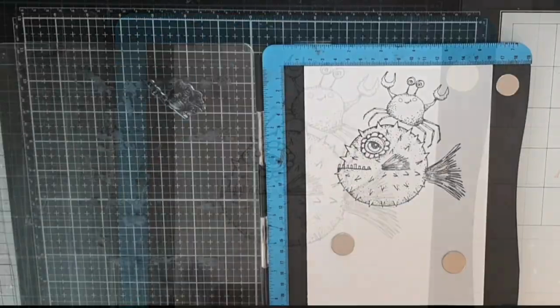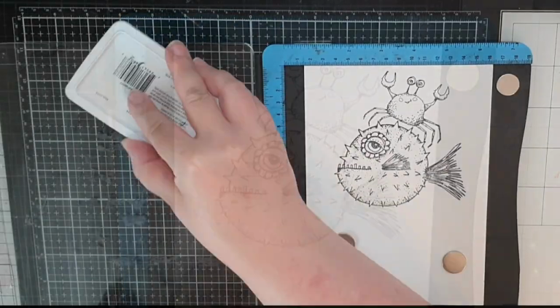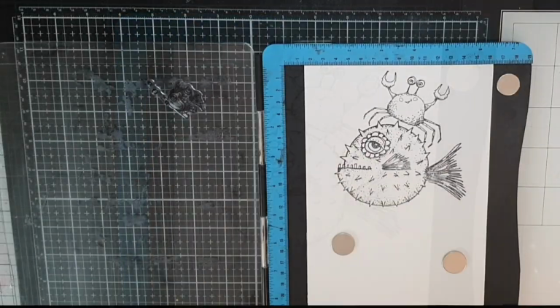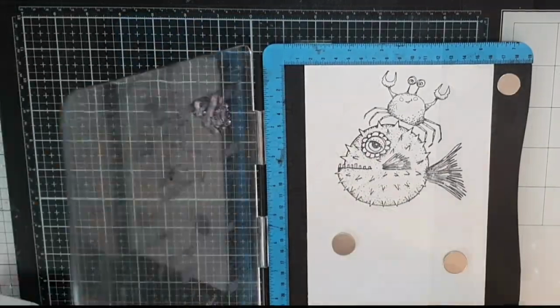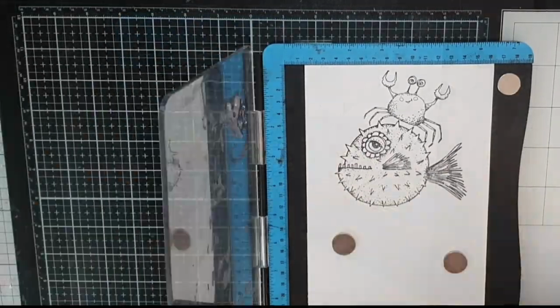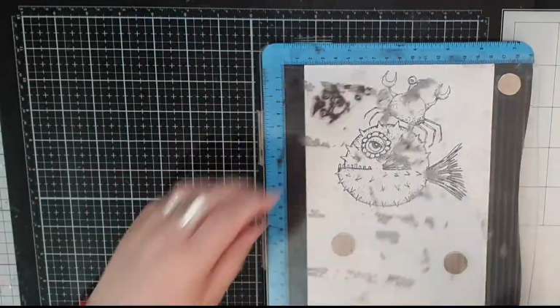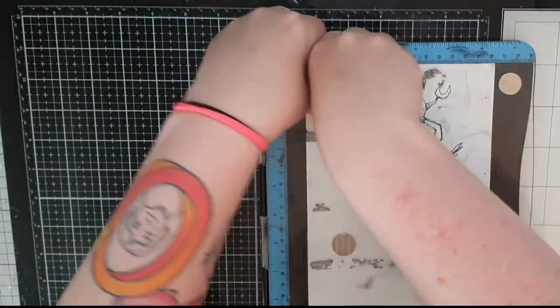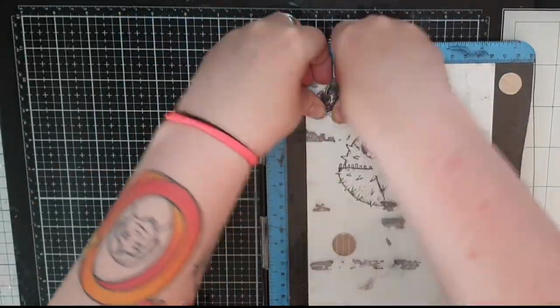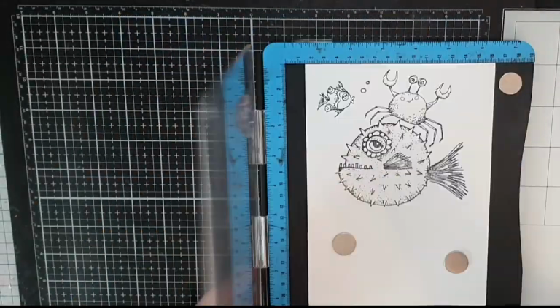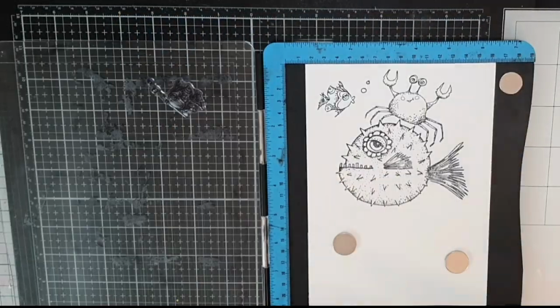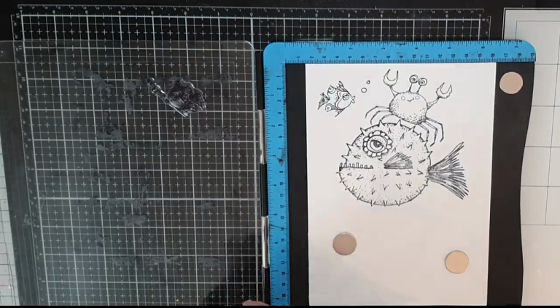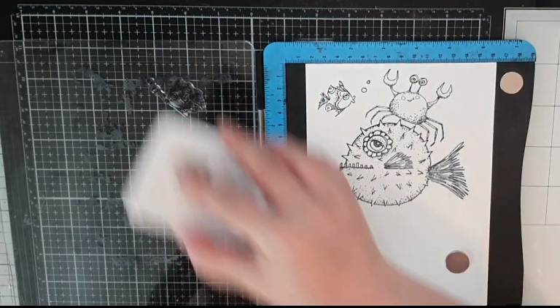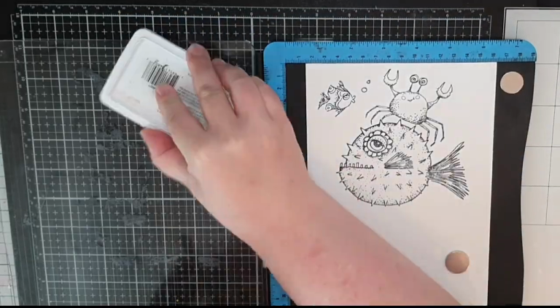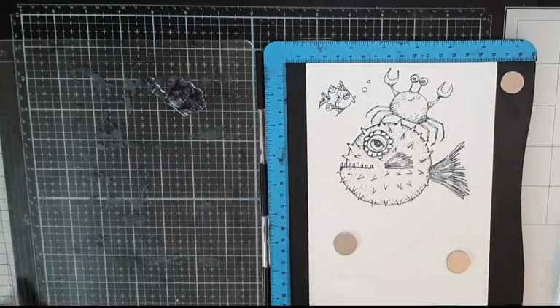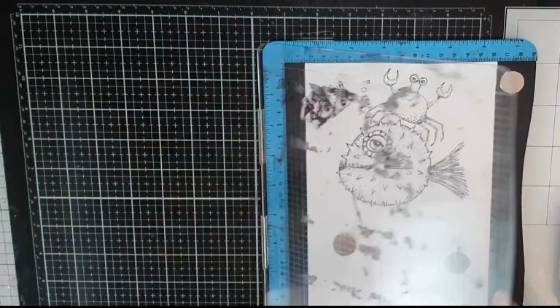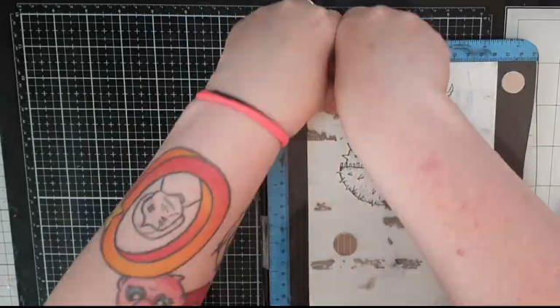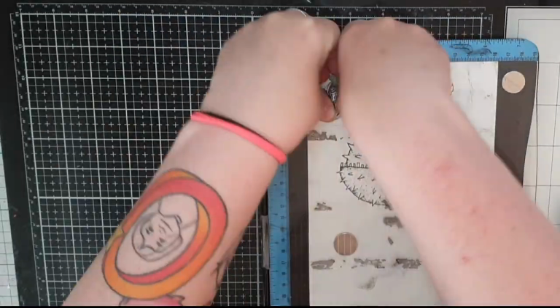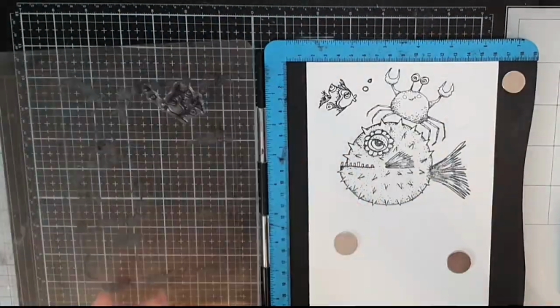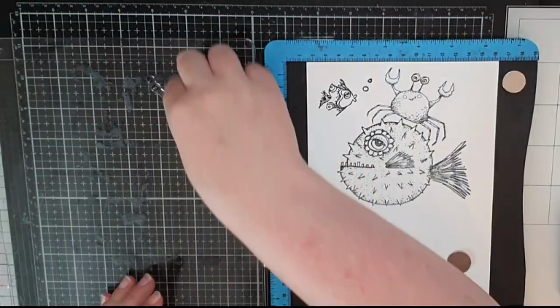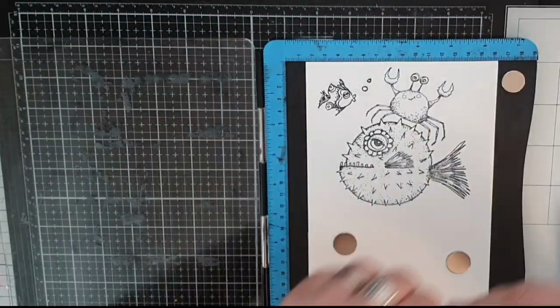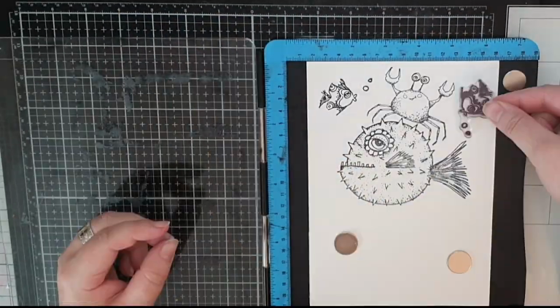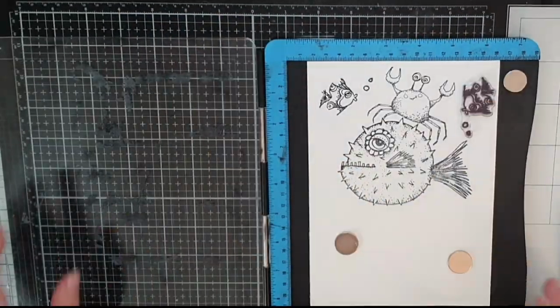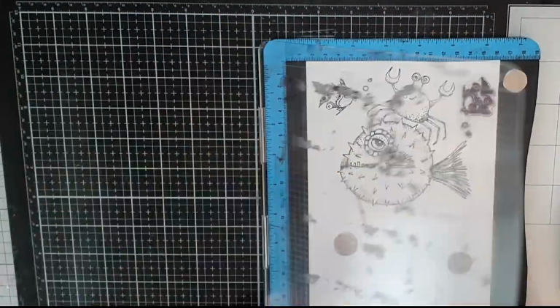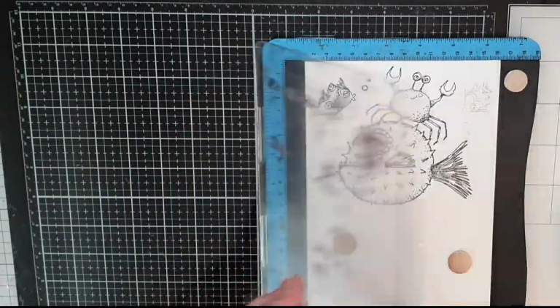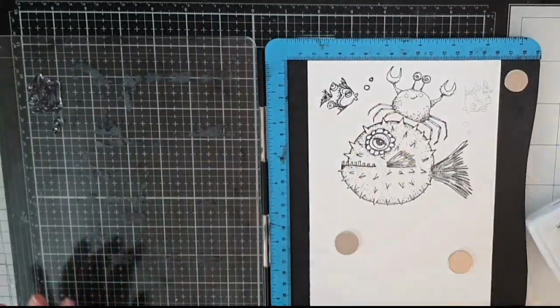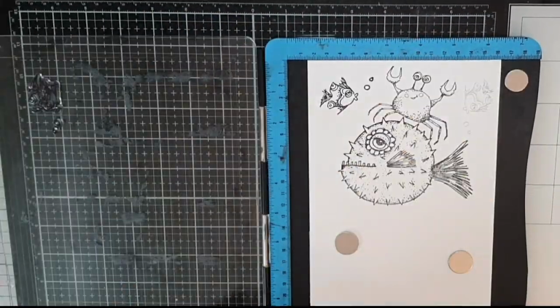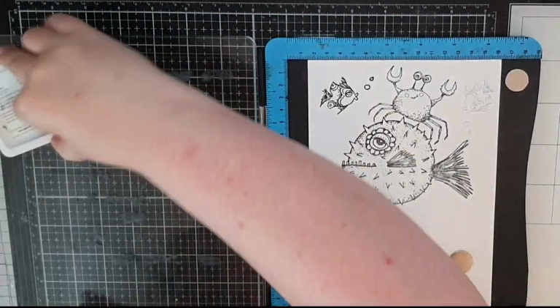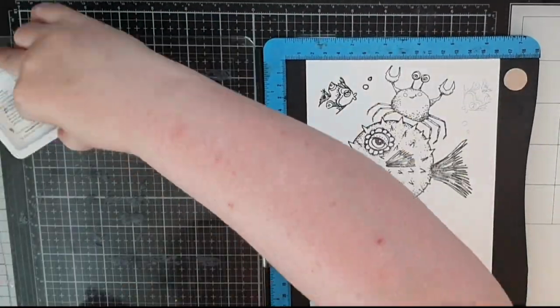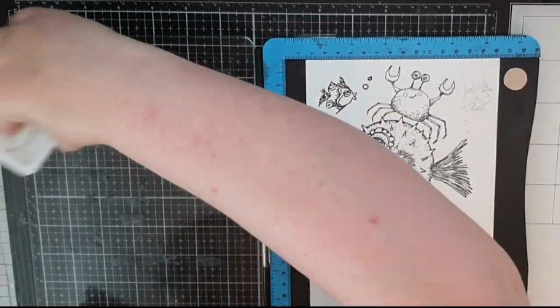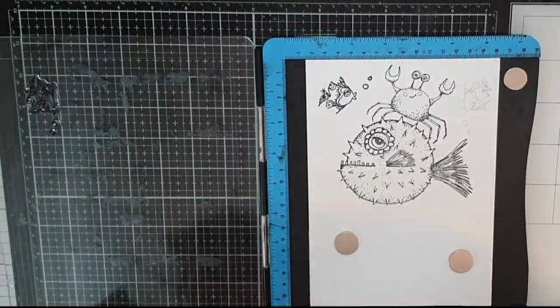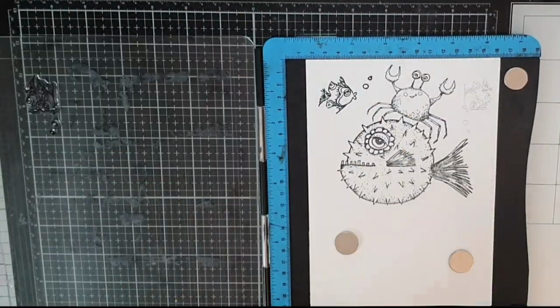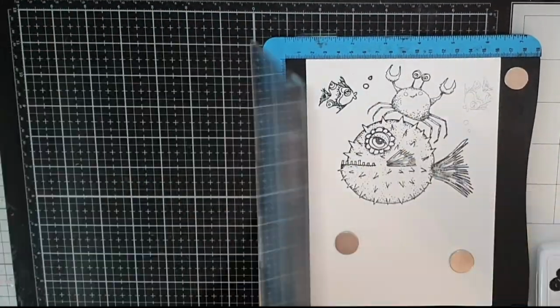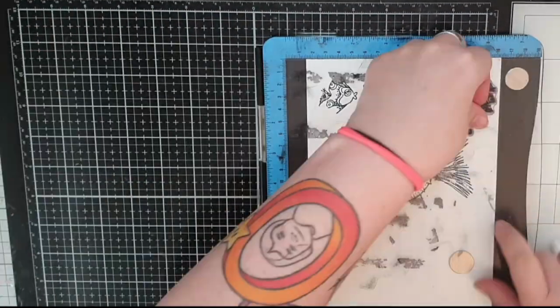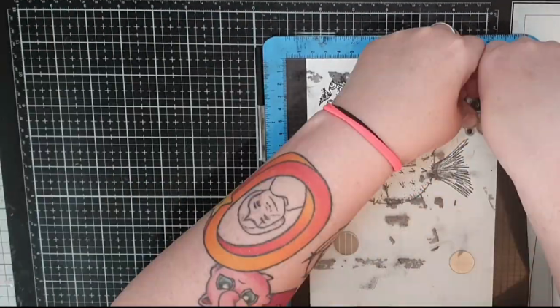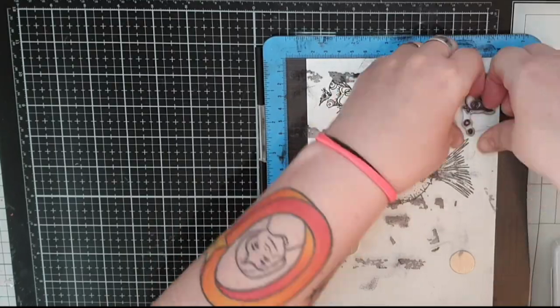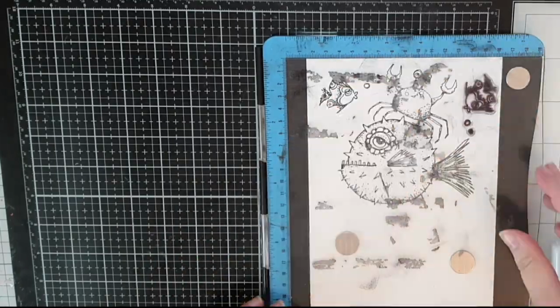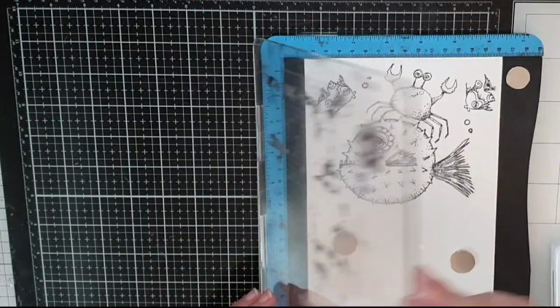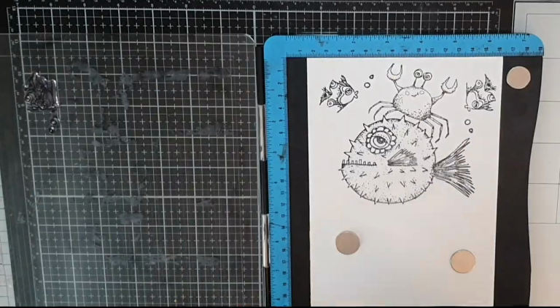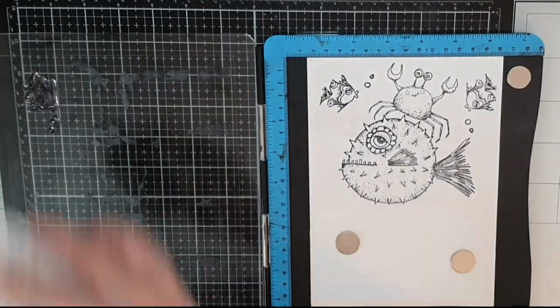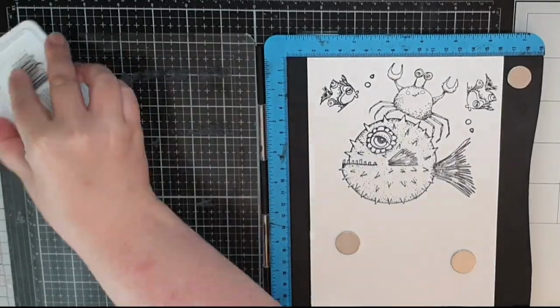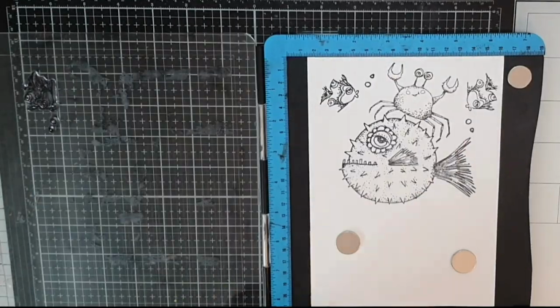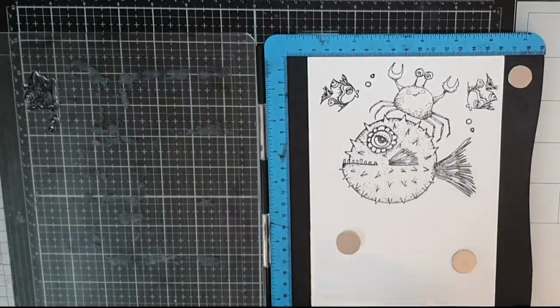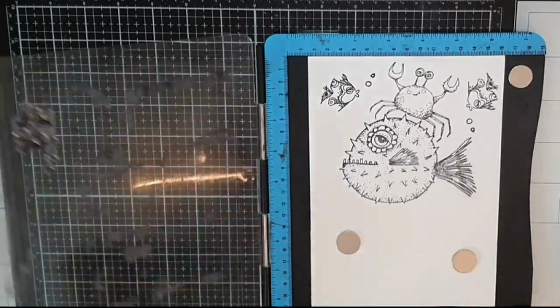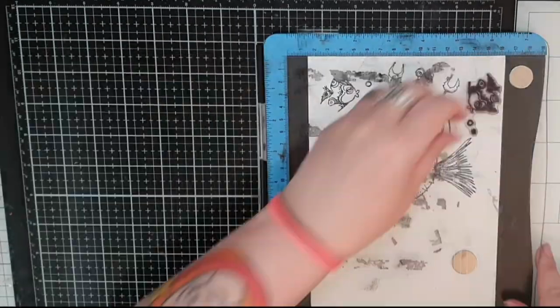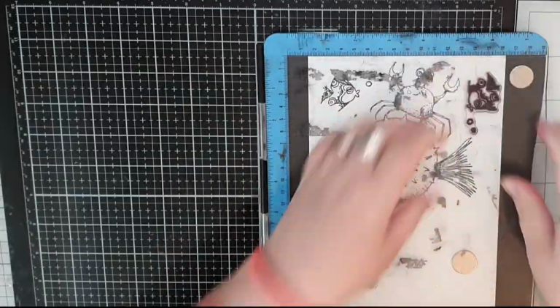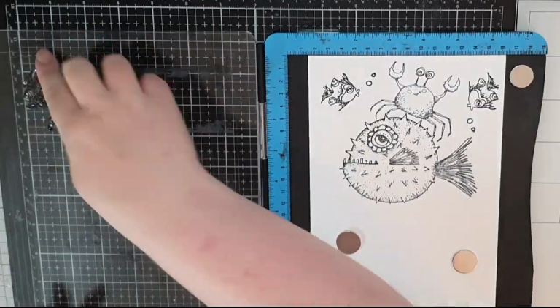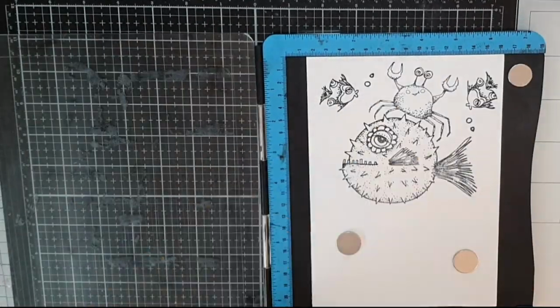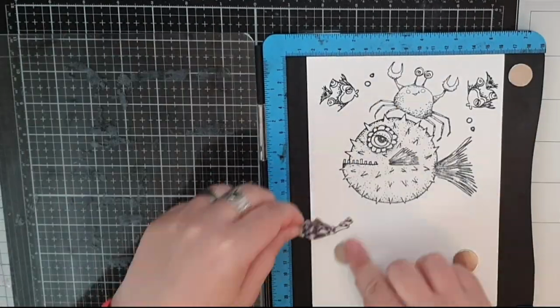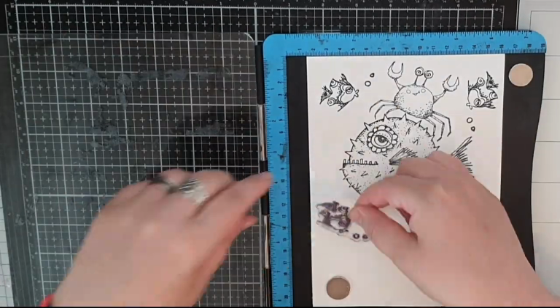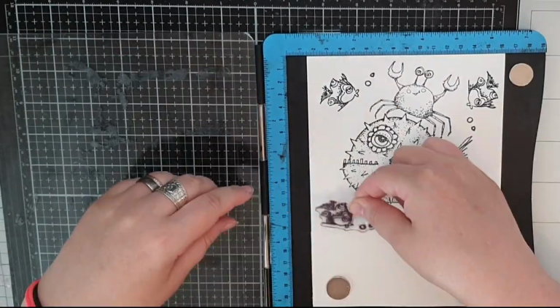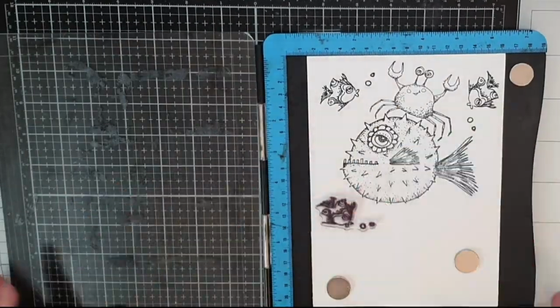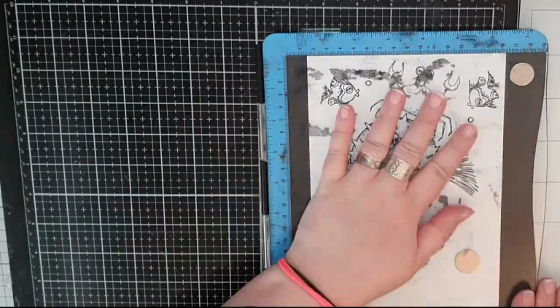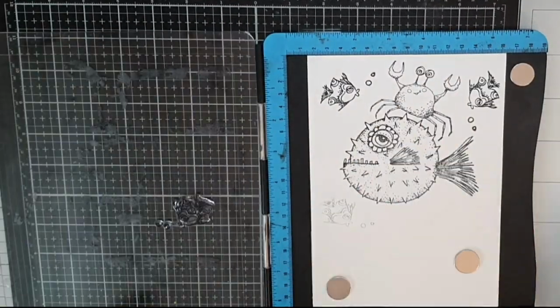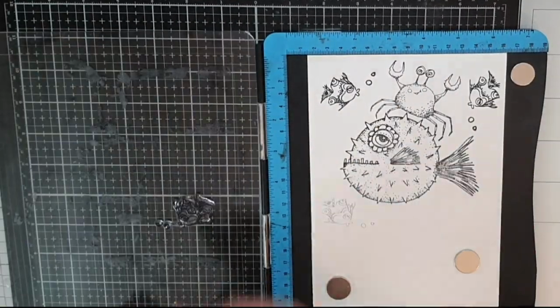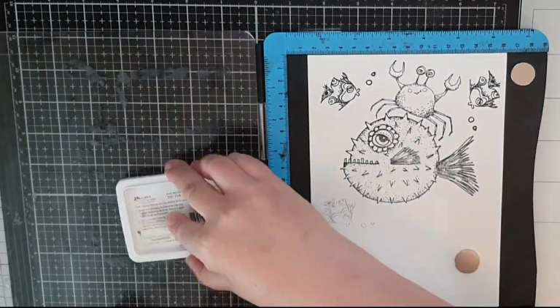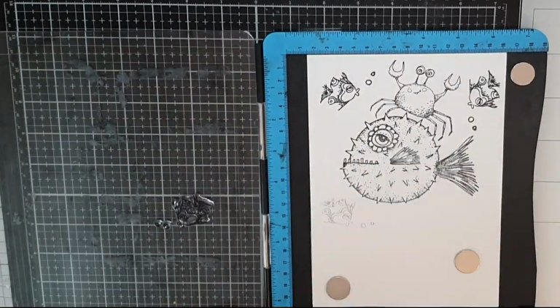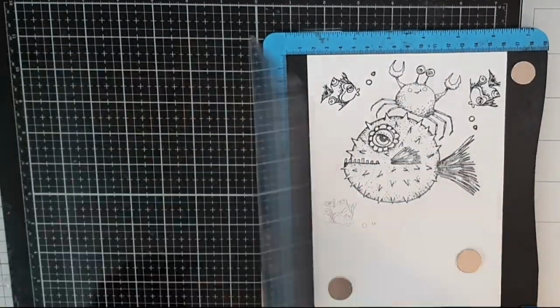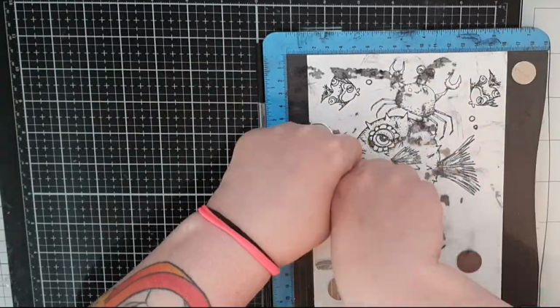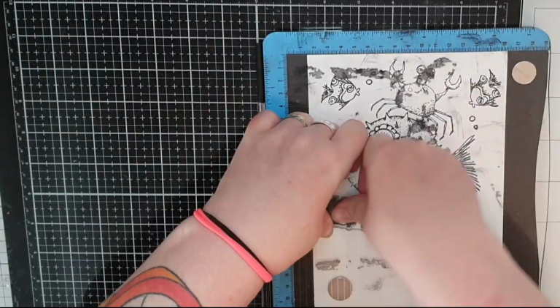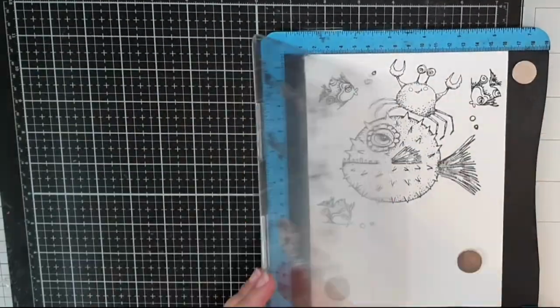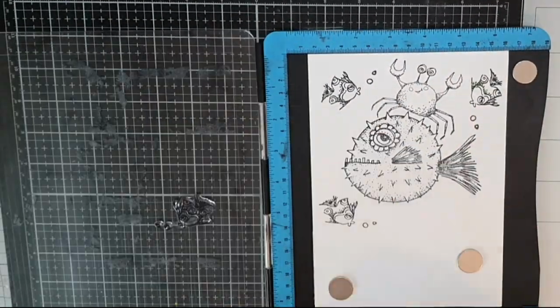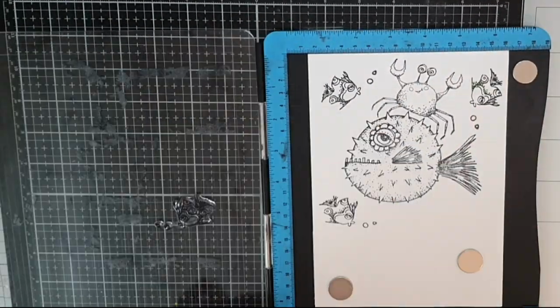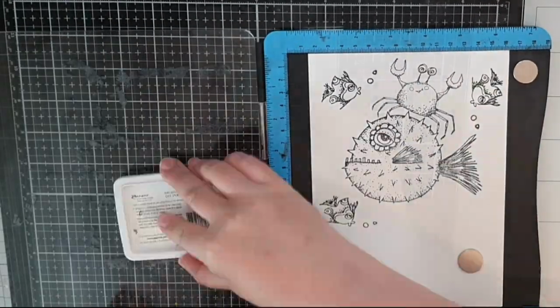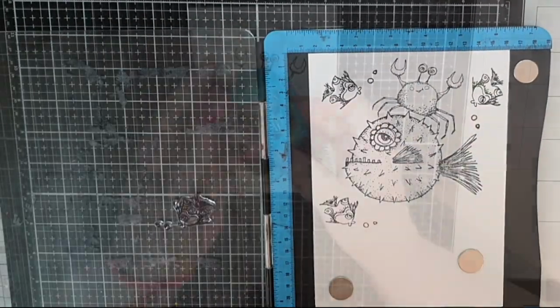Then I stamp these small fishes — I stamp many more off camera because I might need a whole crew of fishes.